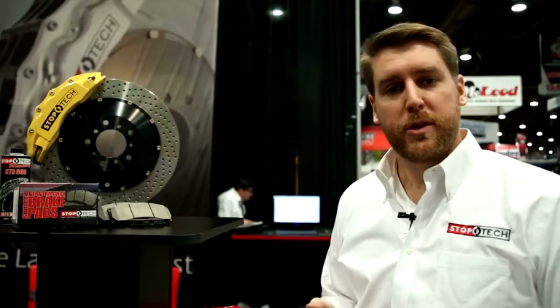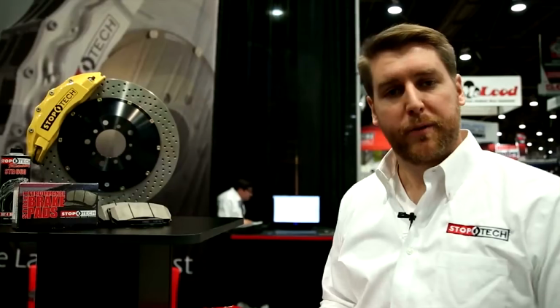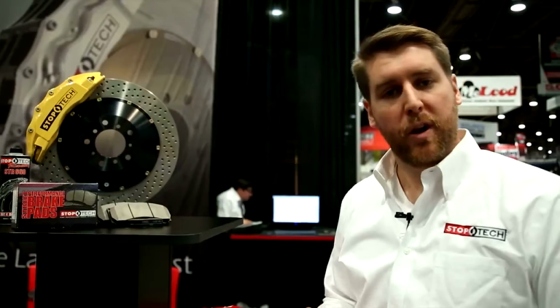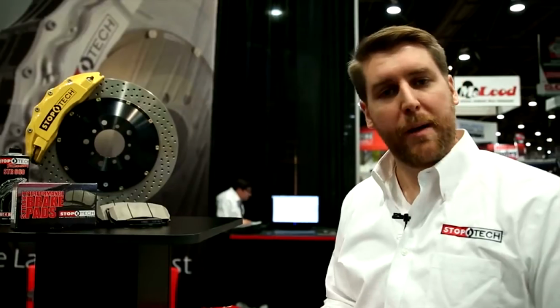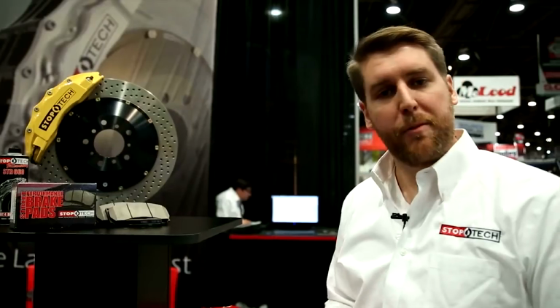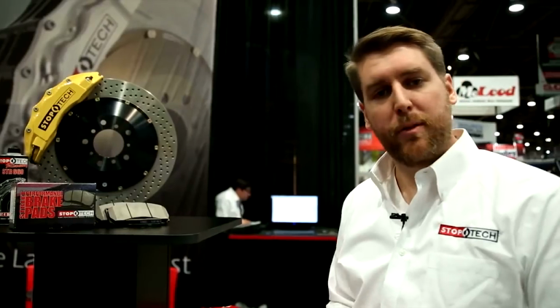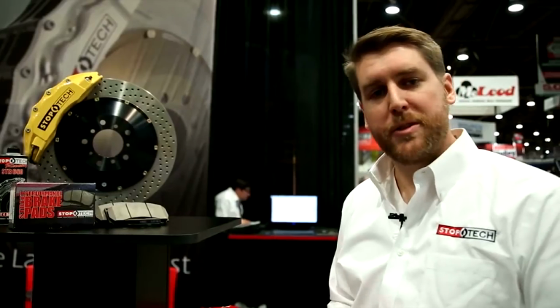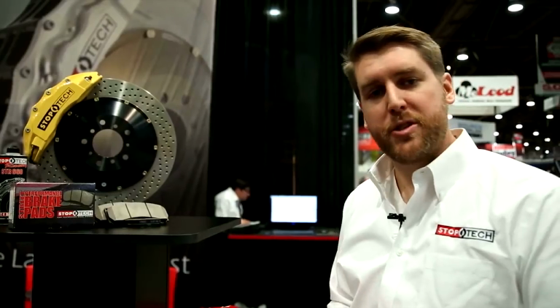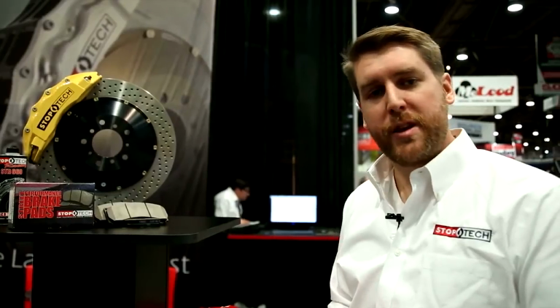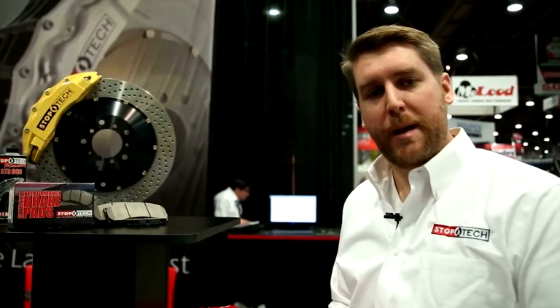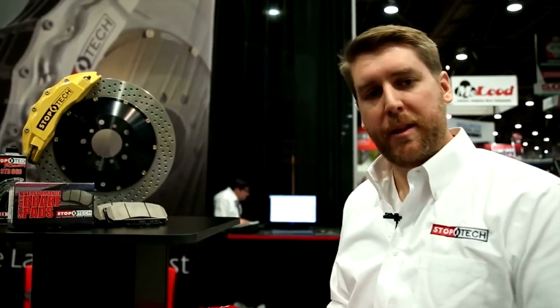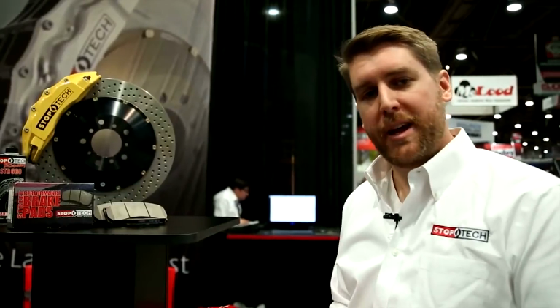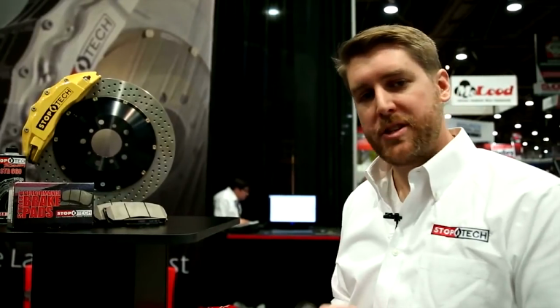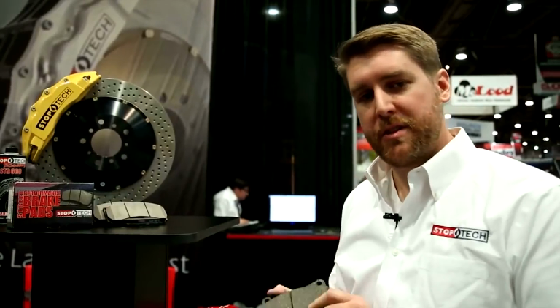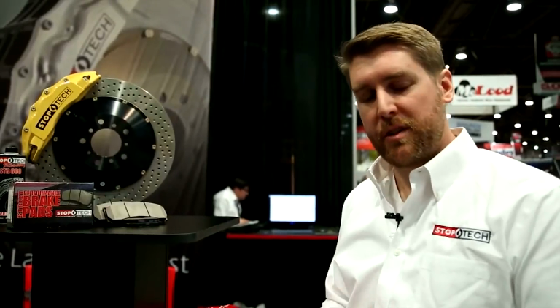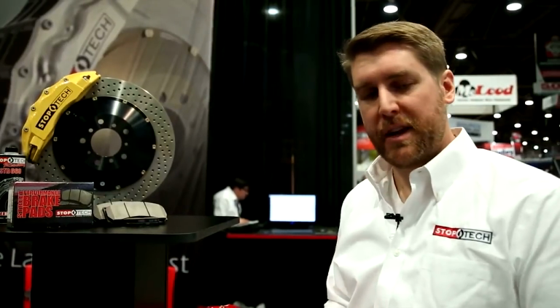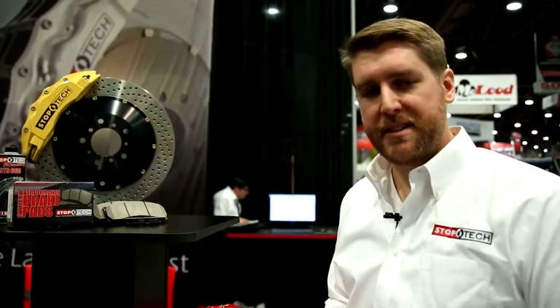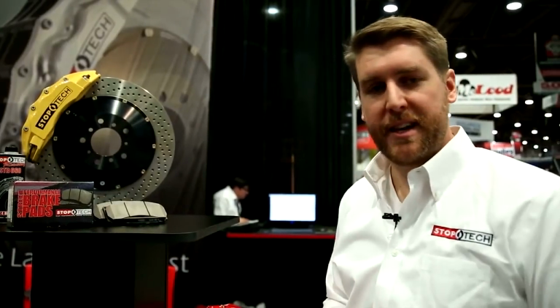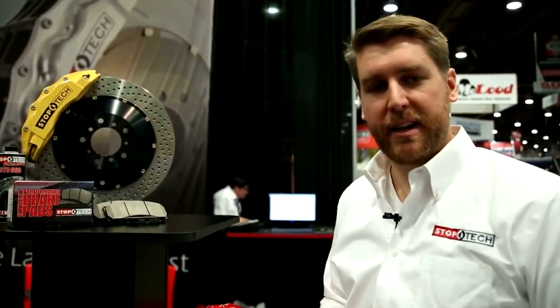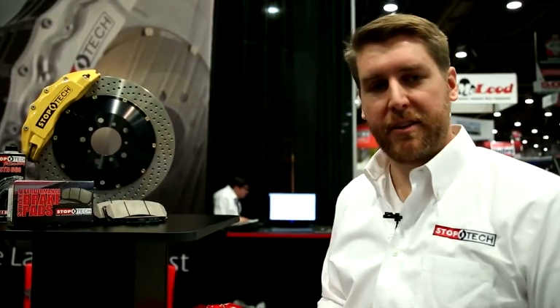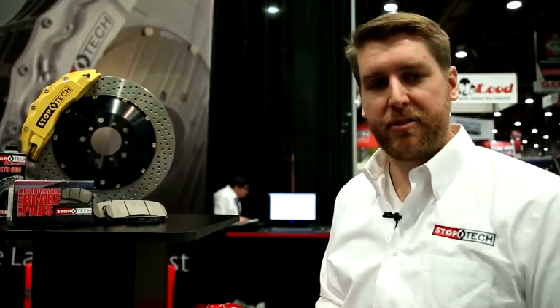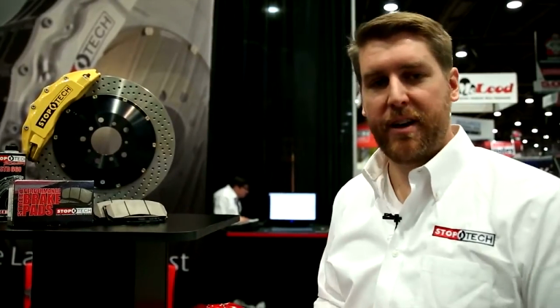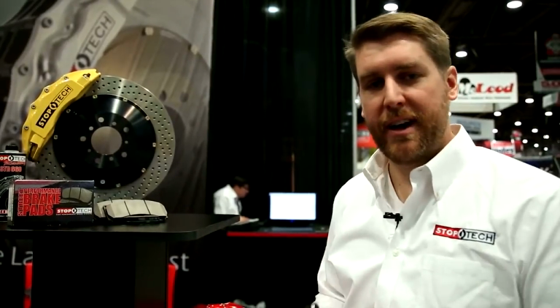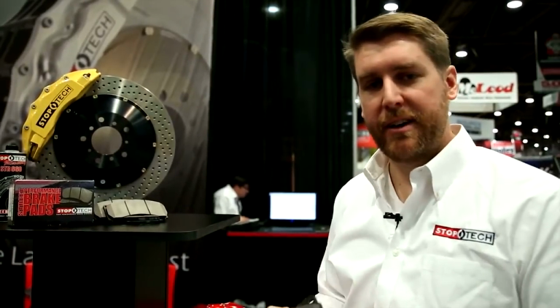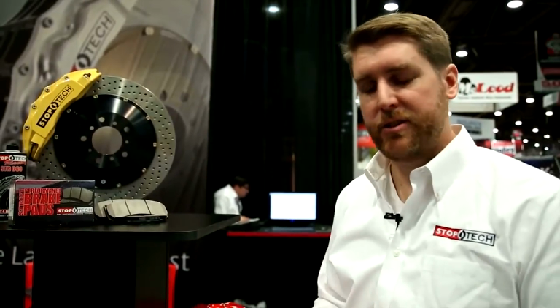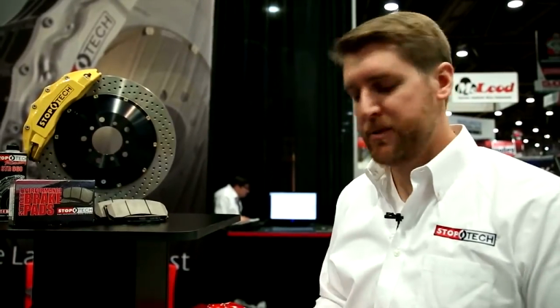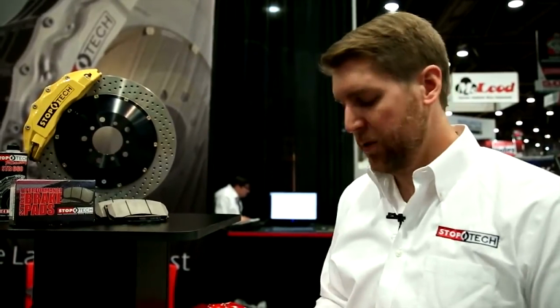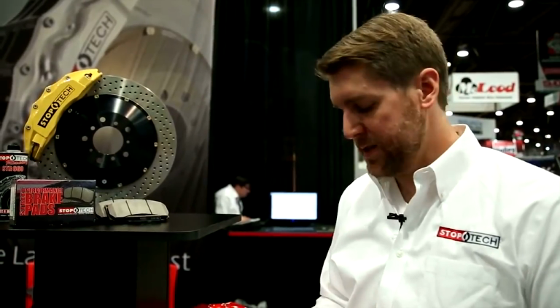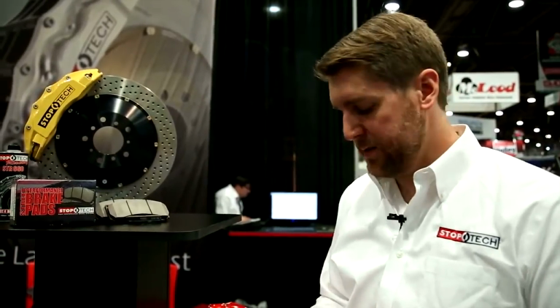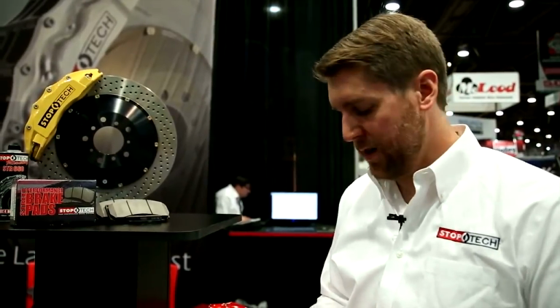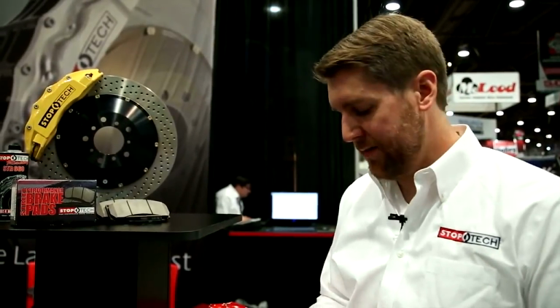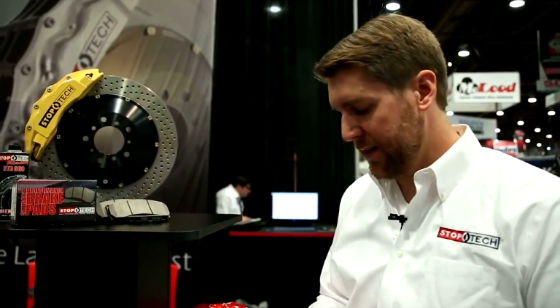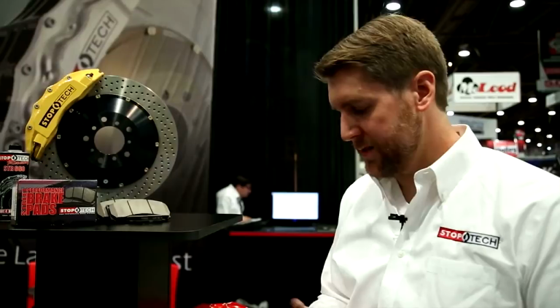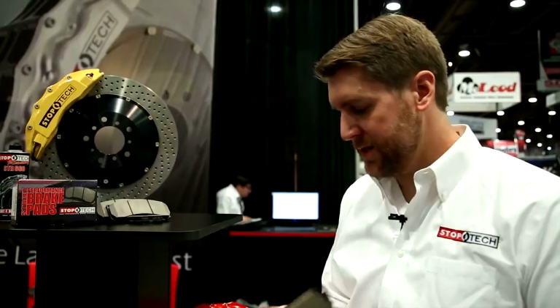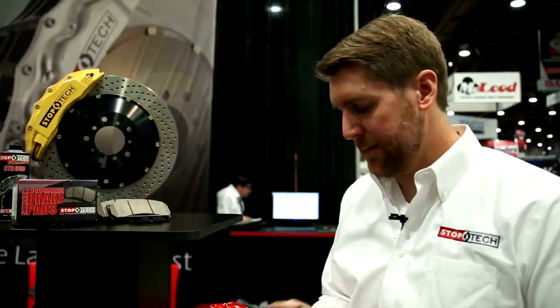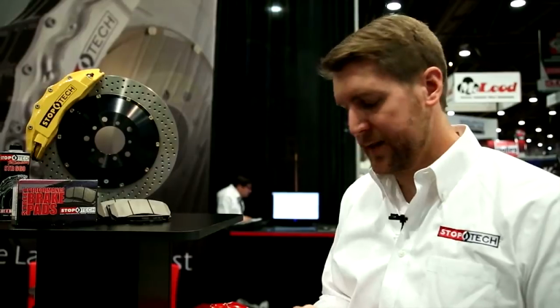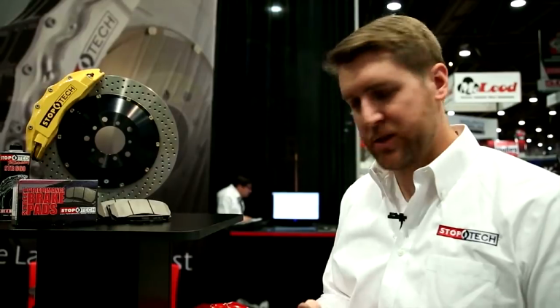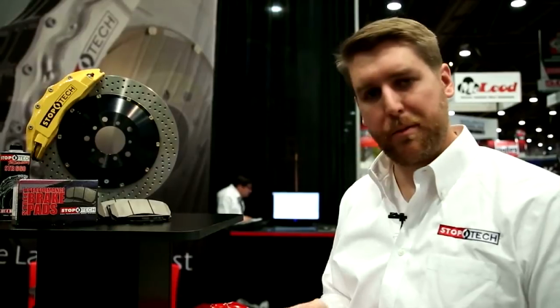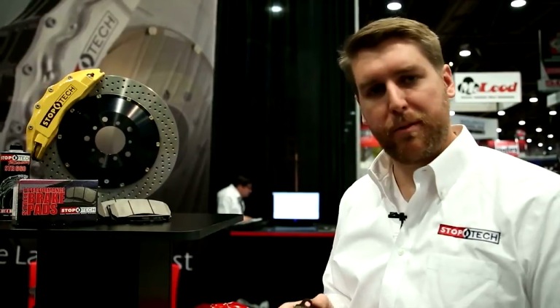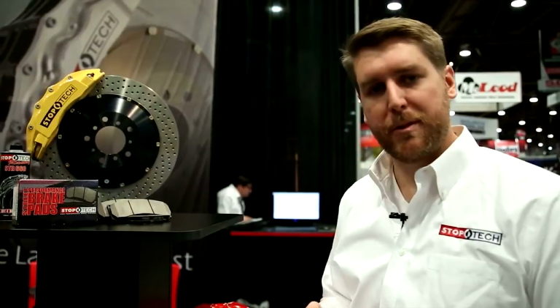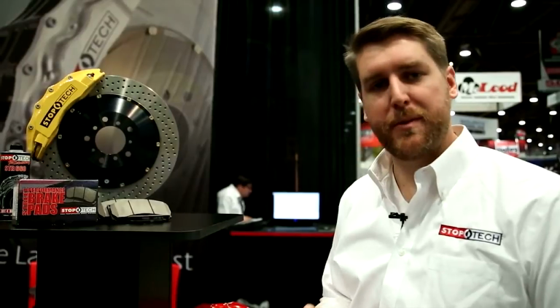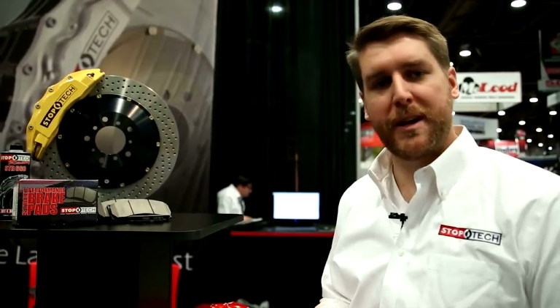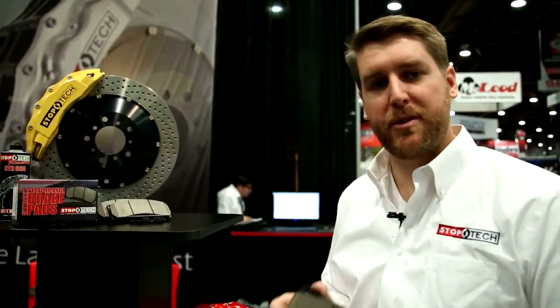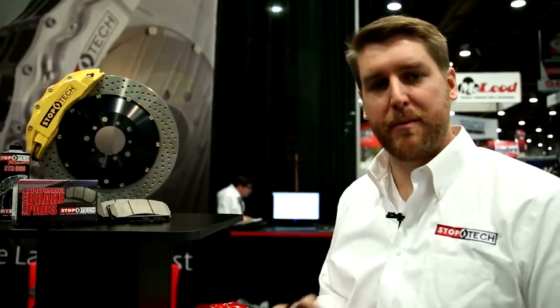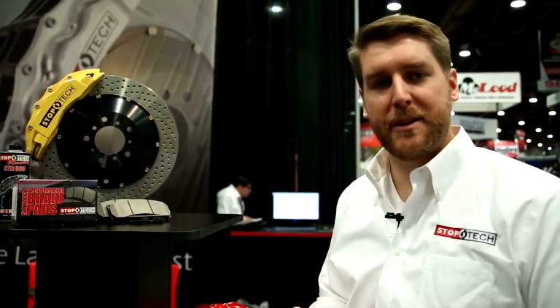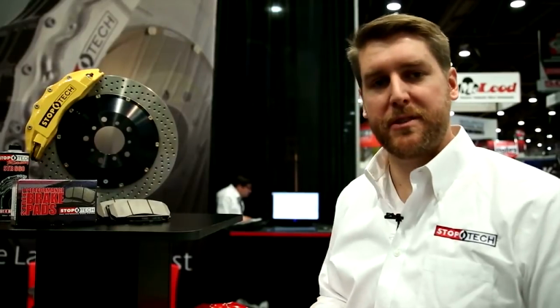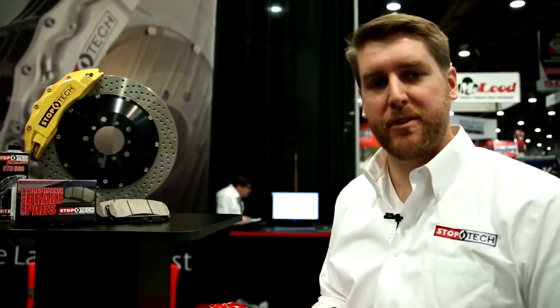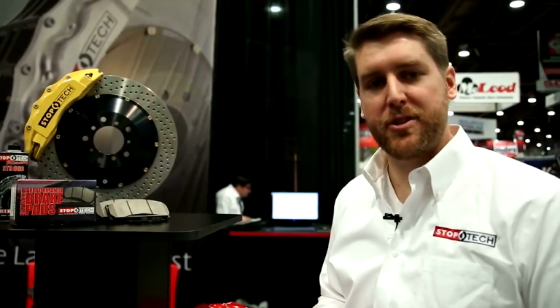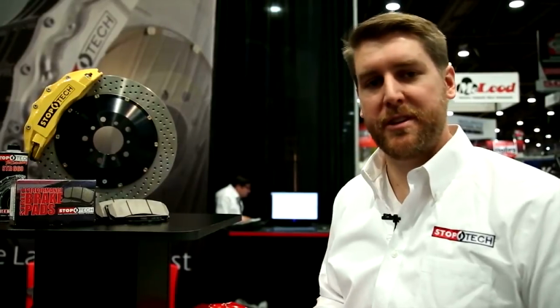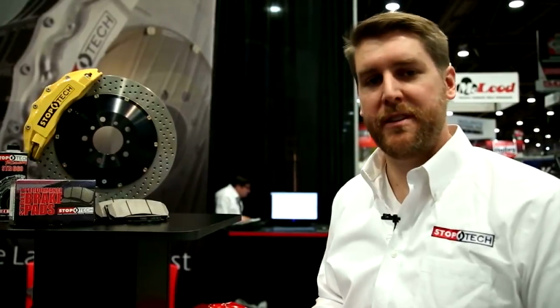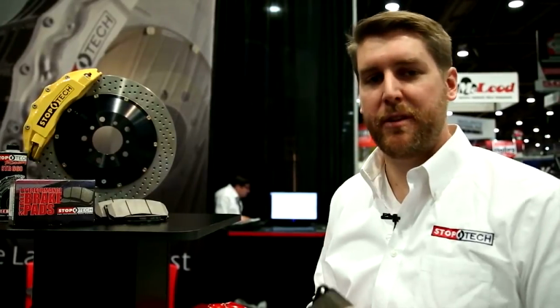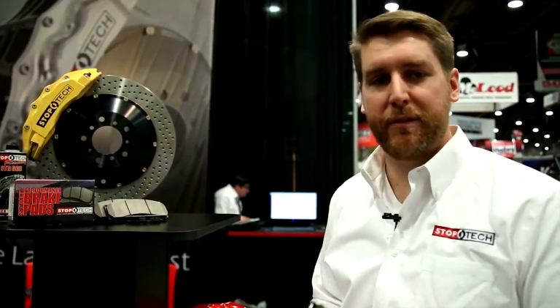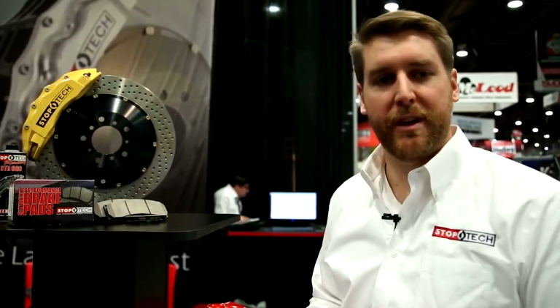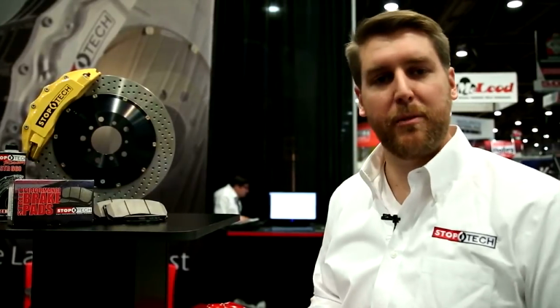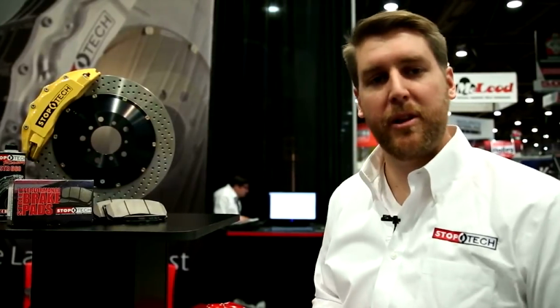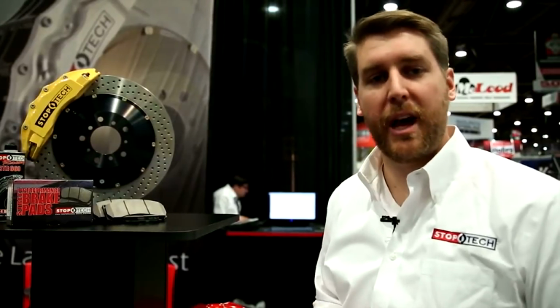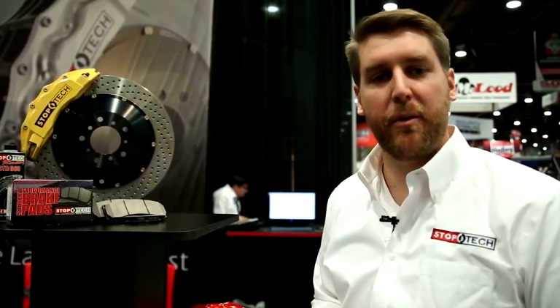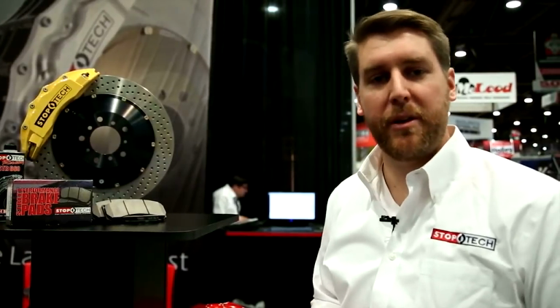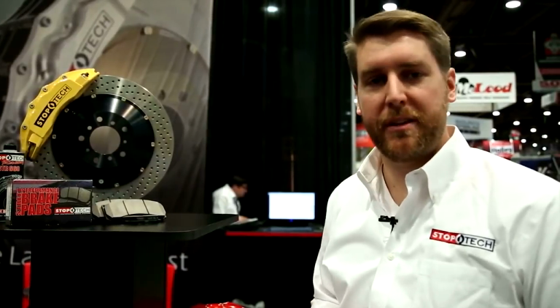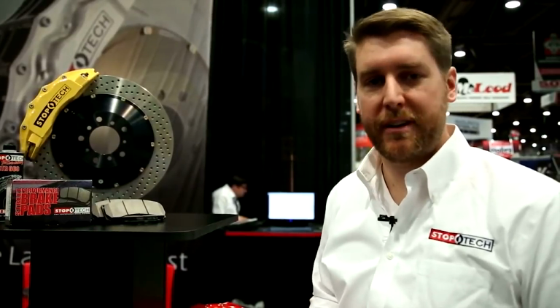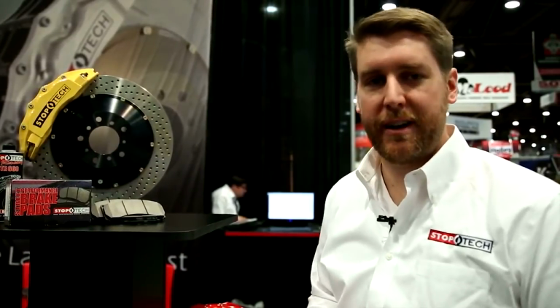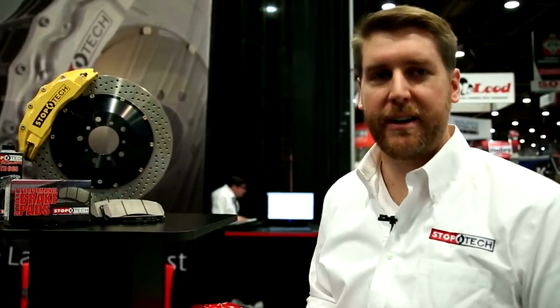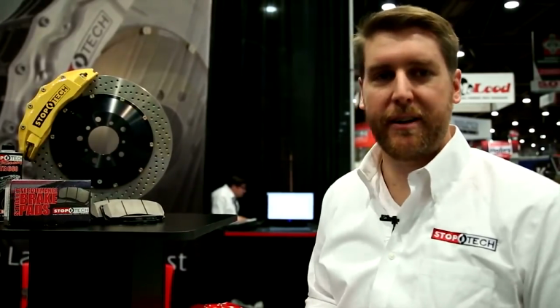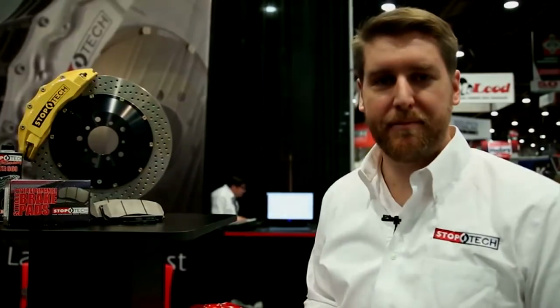So for your high performance street application where you like to take it on the track or do some aggressive driving, Stoptec Street Performance pads are the best solution and they're available at autoanything.com.